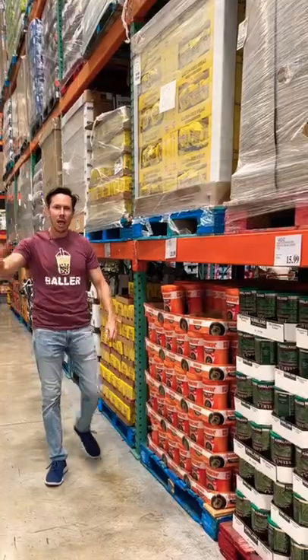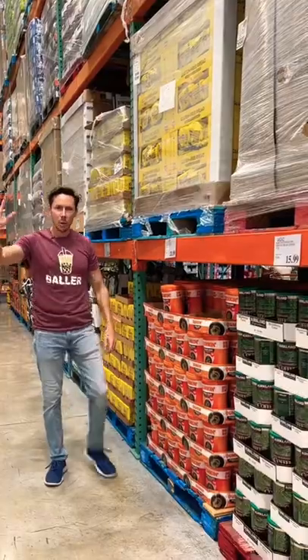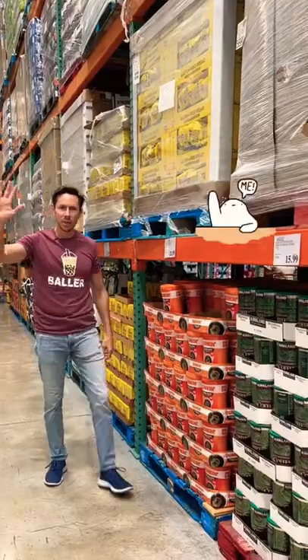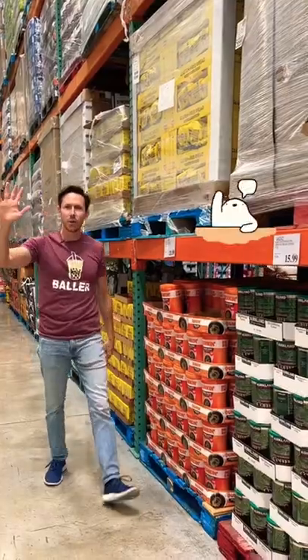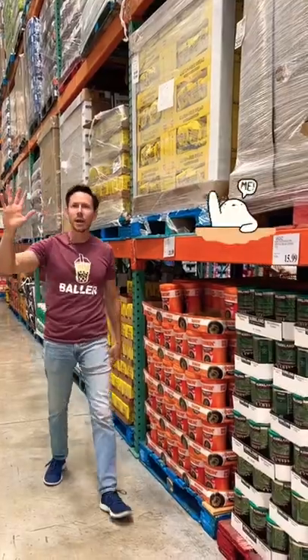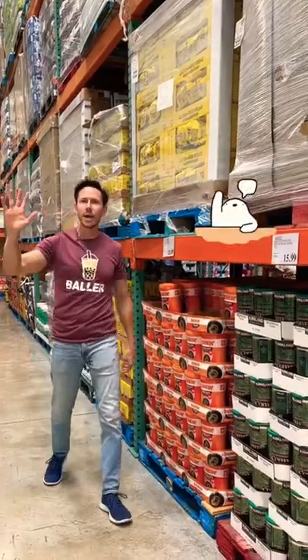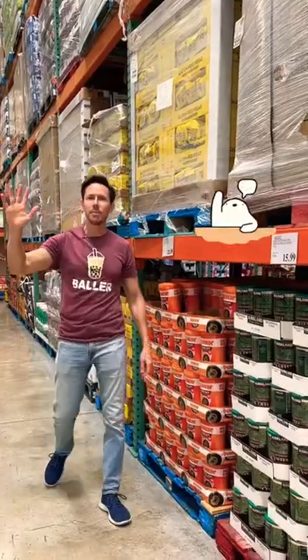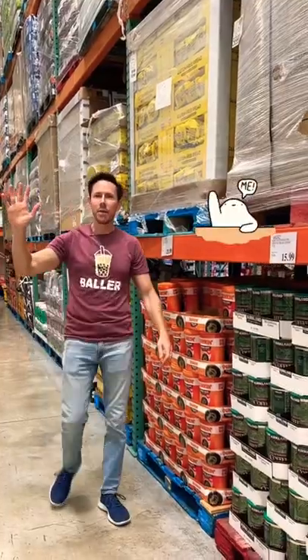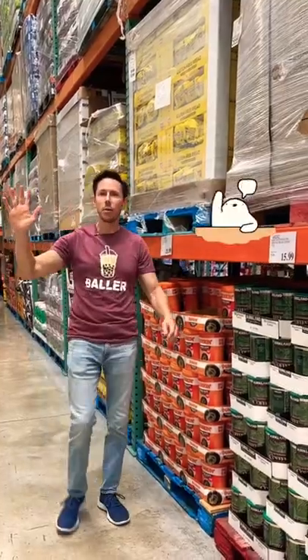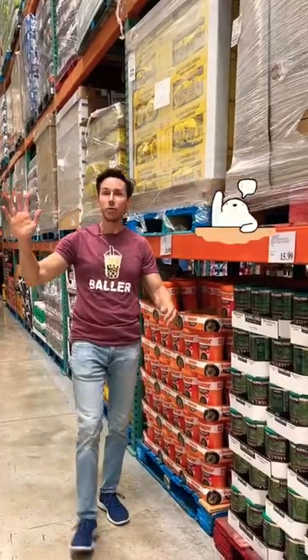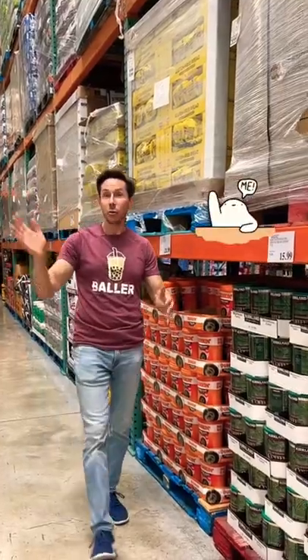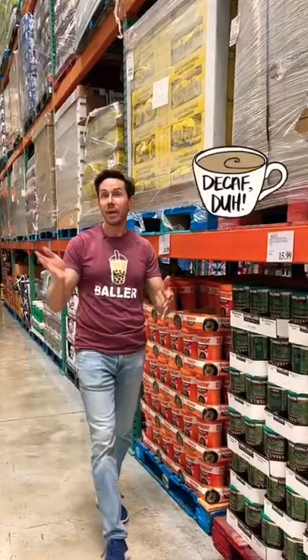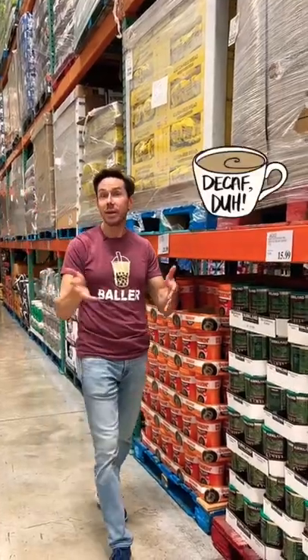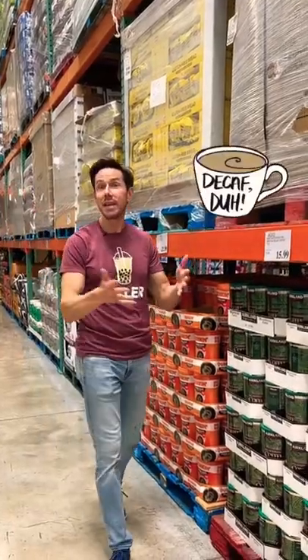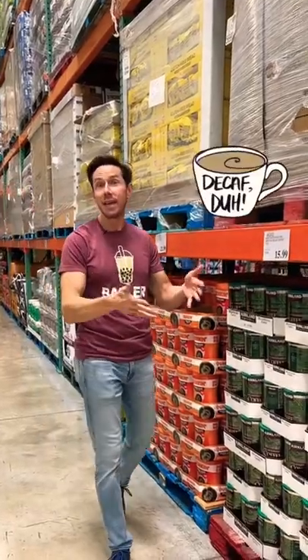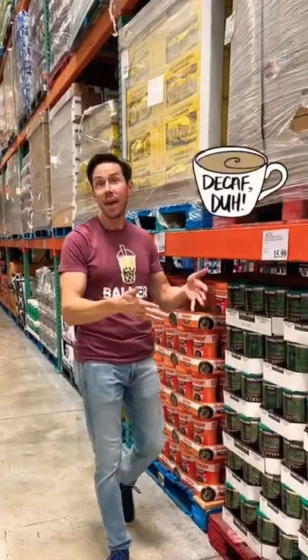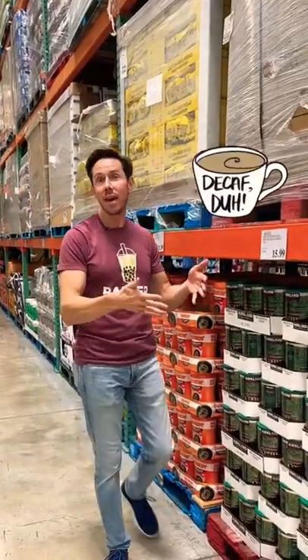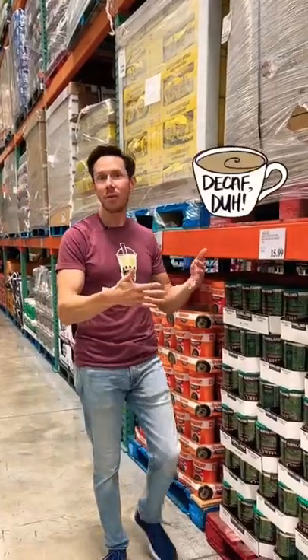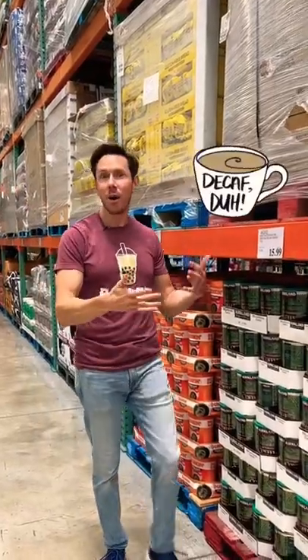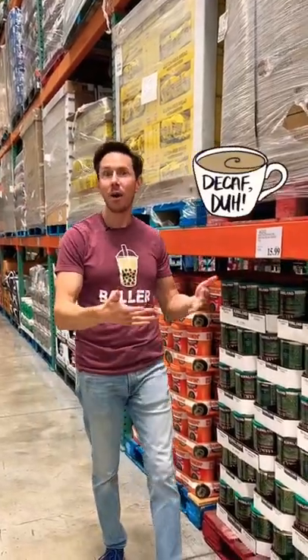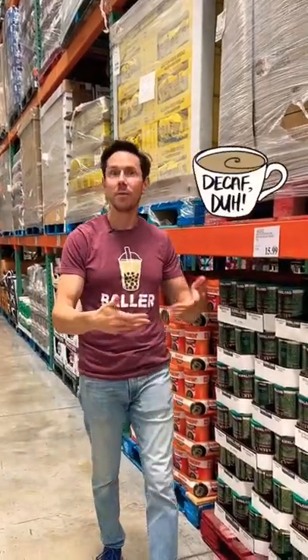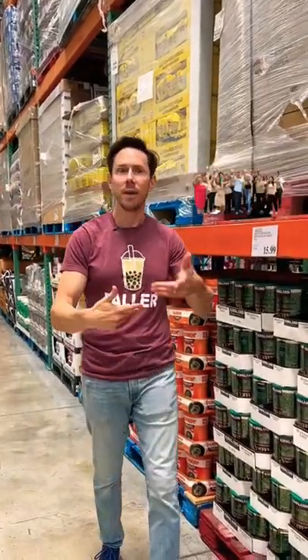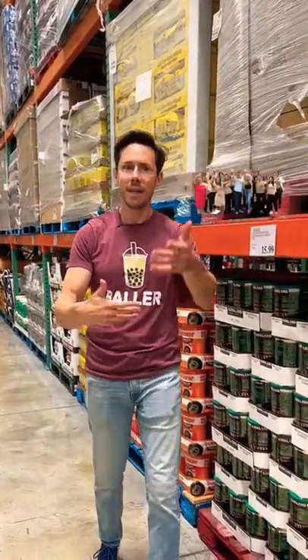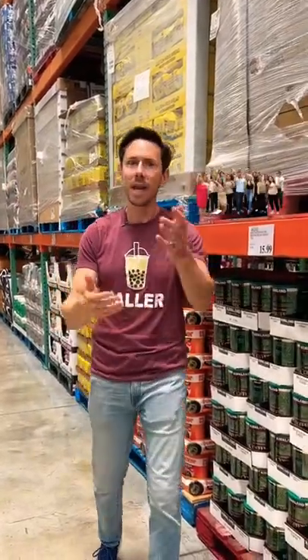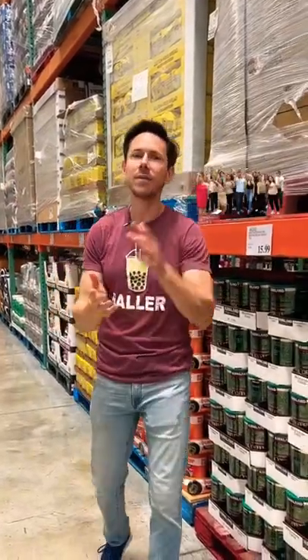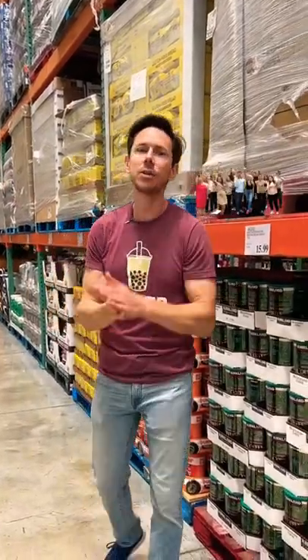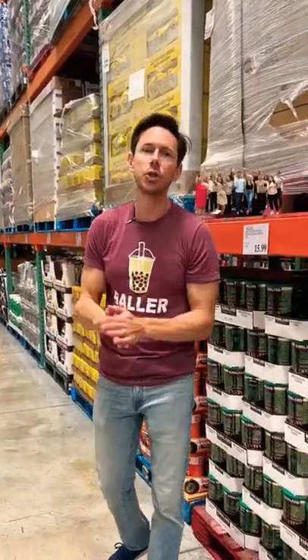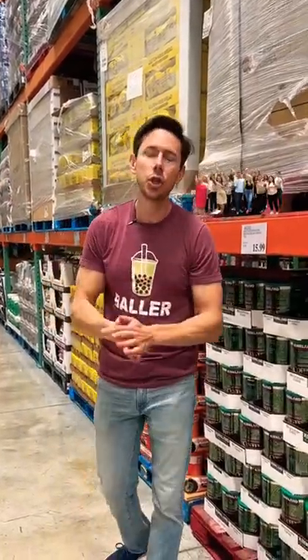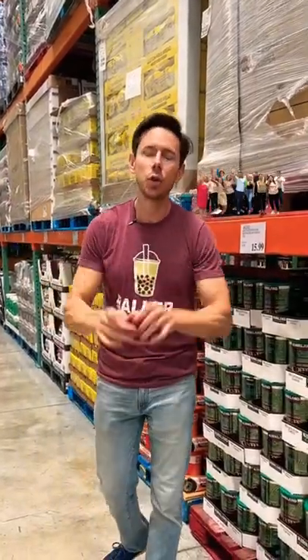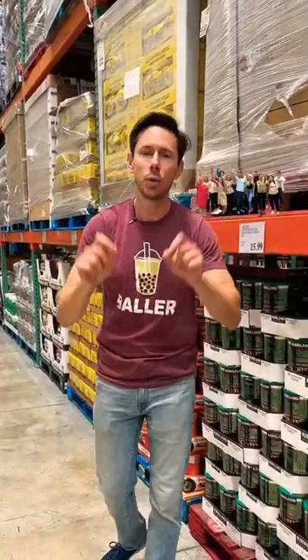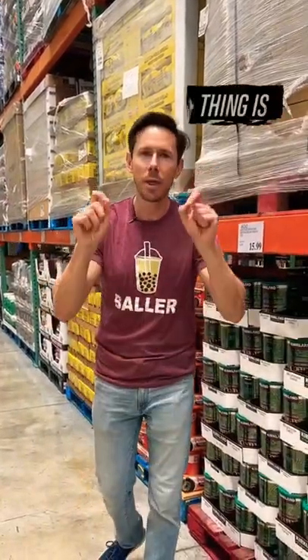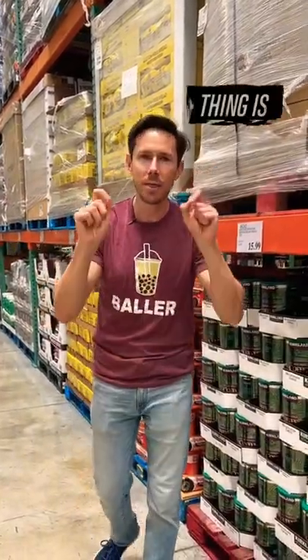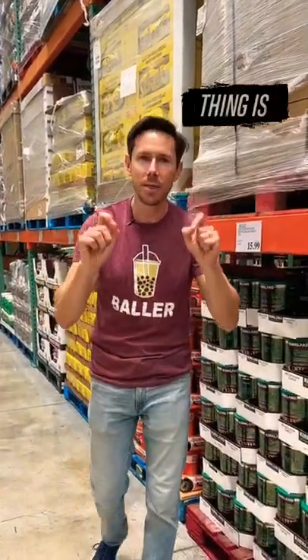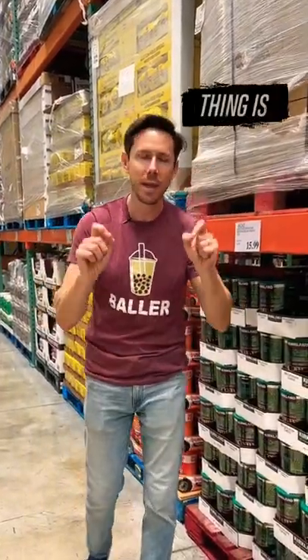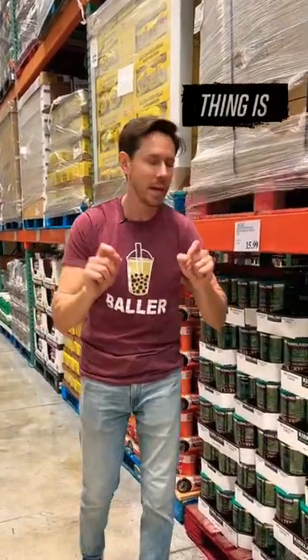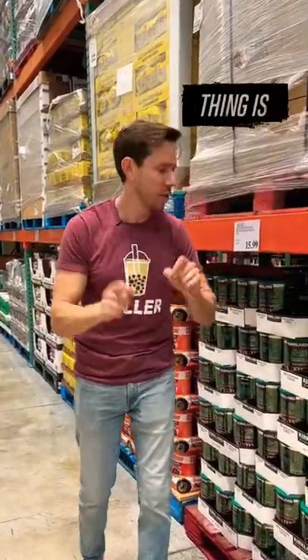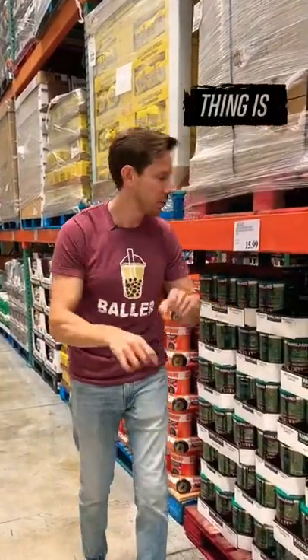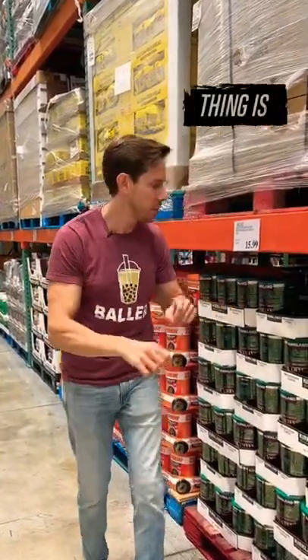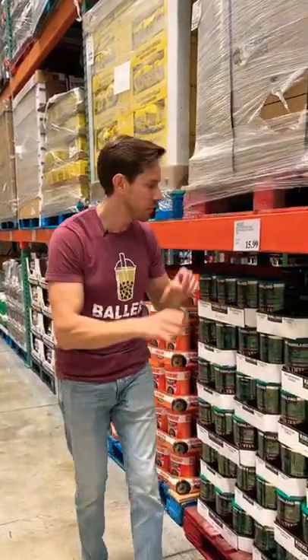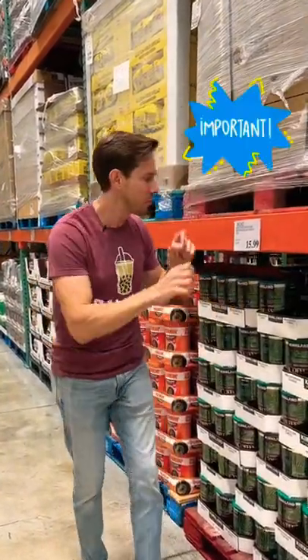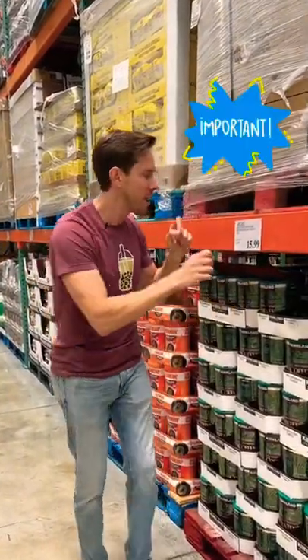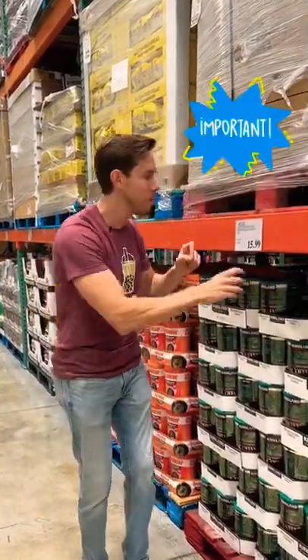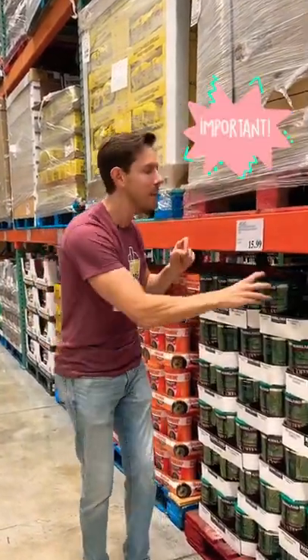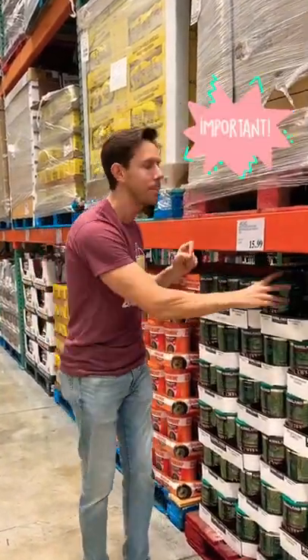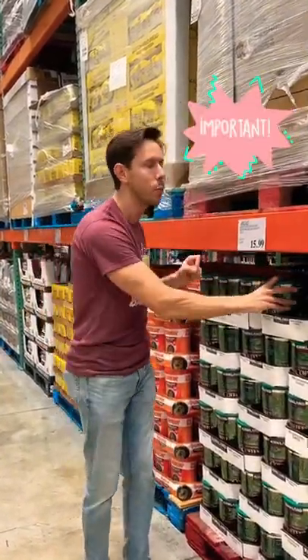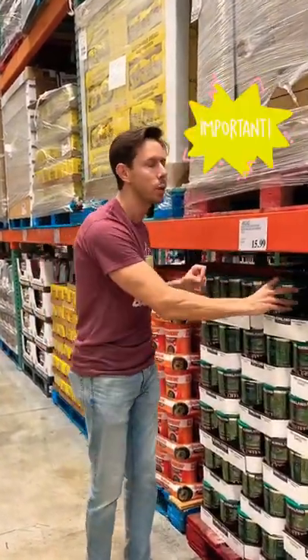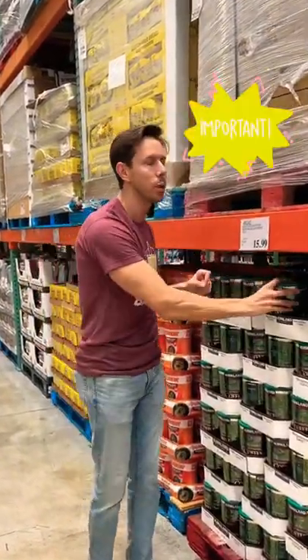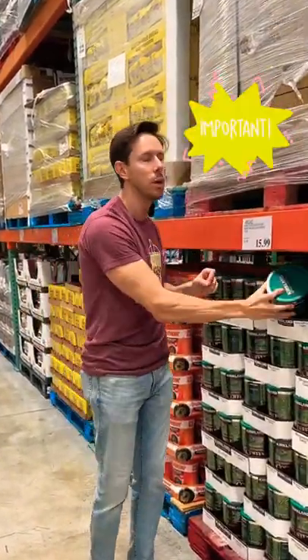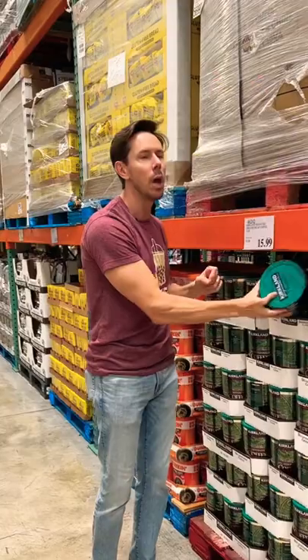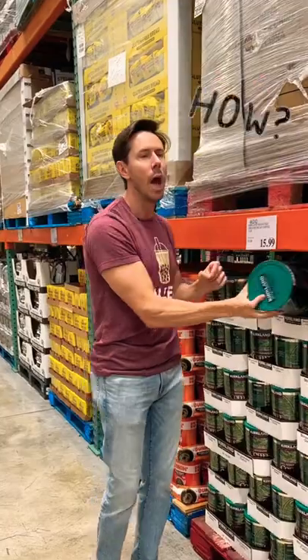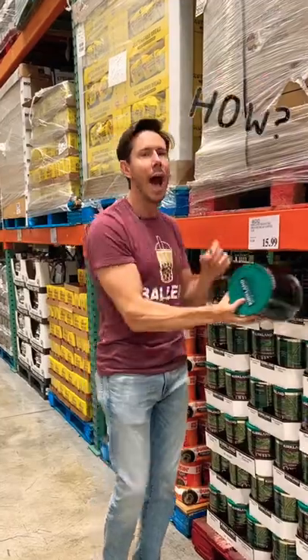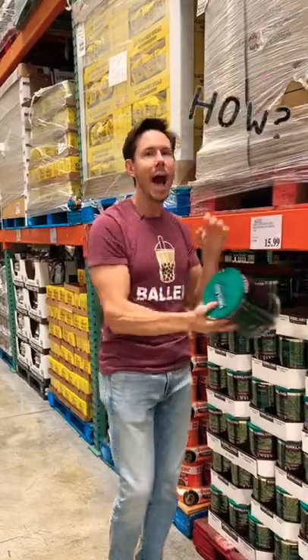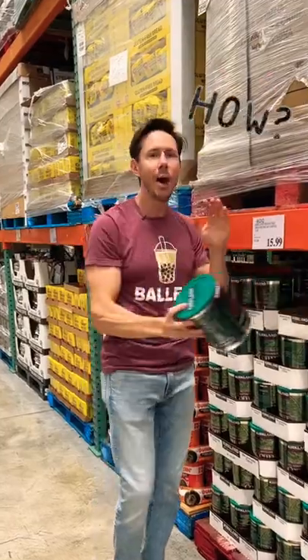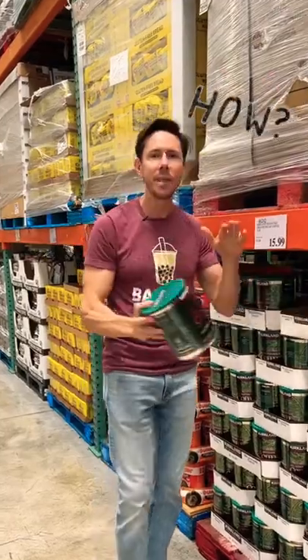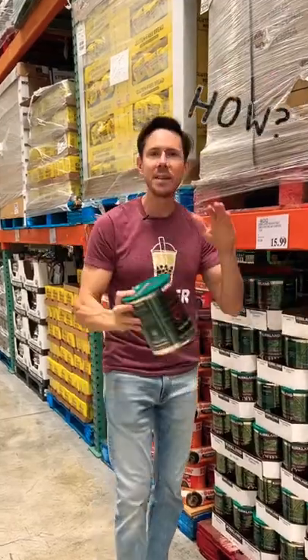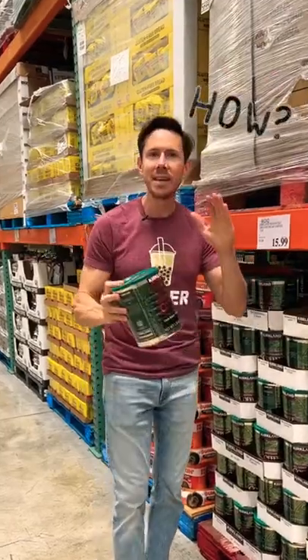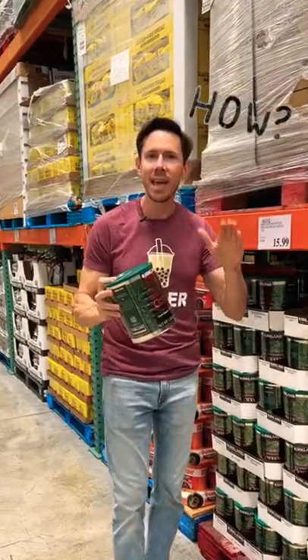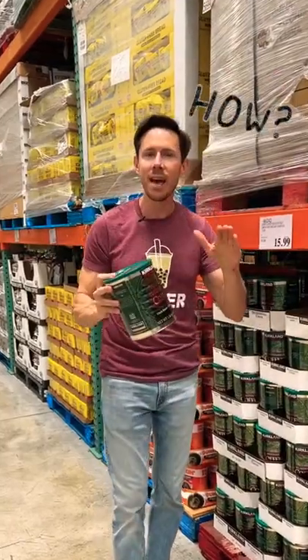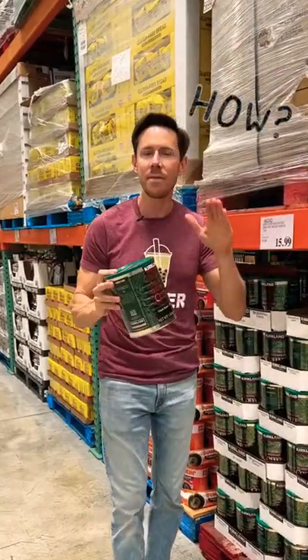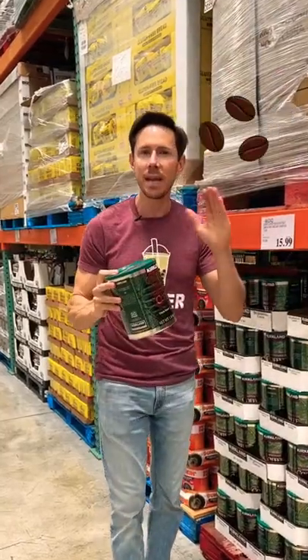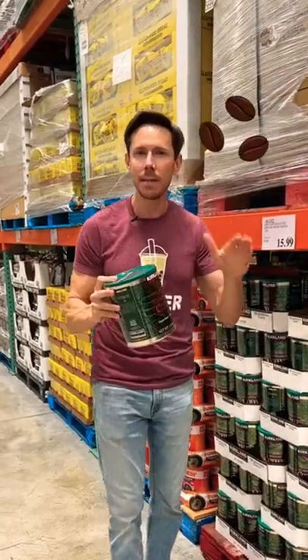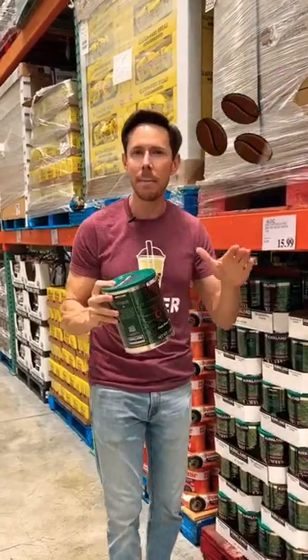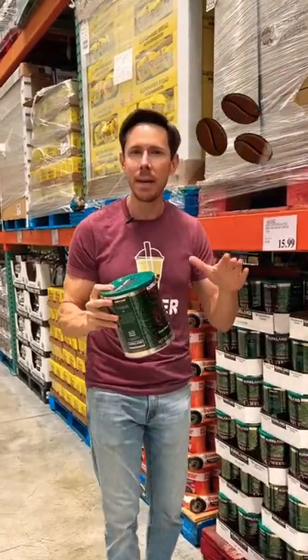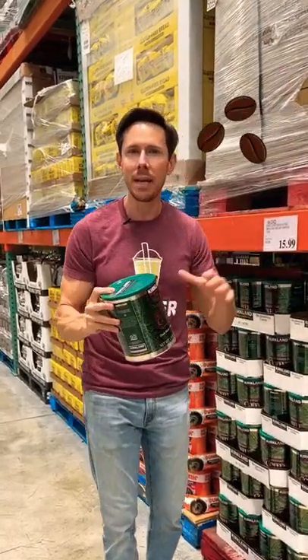Raise your hand if you drink decaf coffee. A lot of us do. The thing is, it's very important how they decaffeinate the beans.